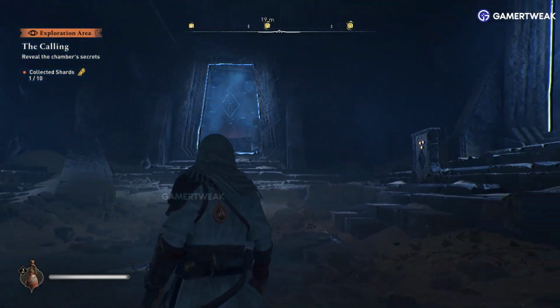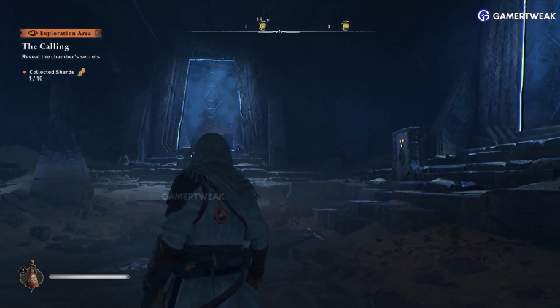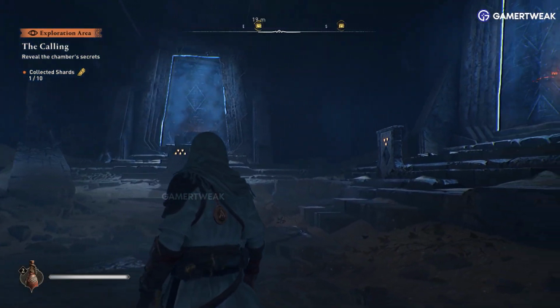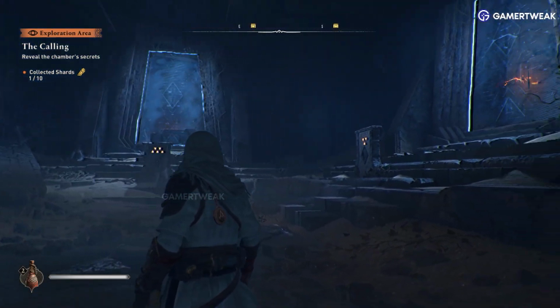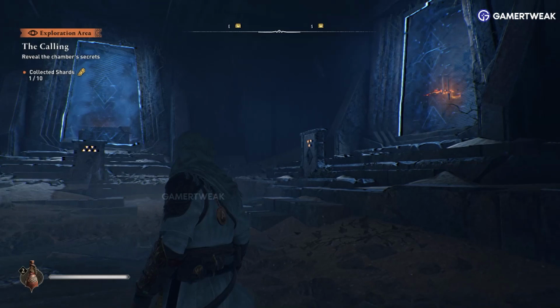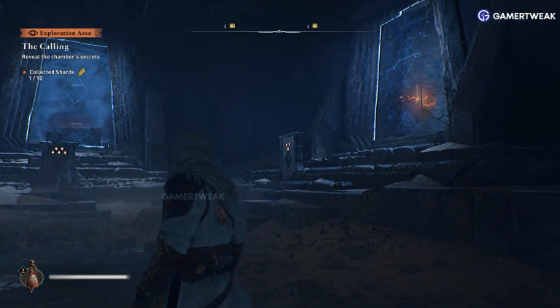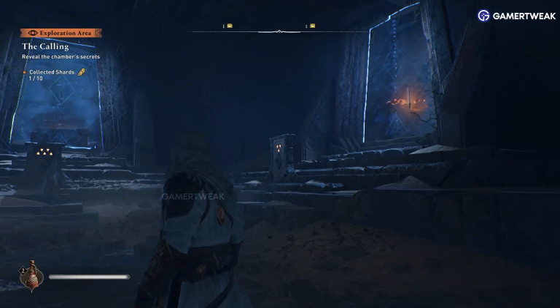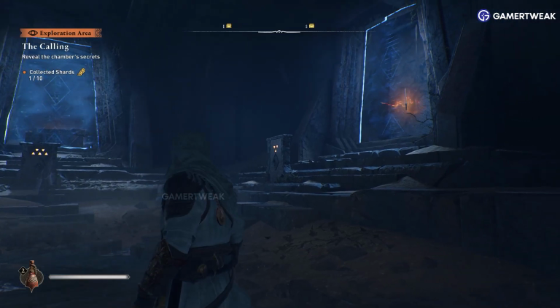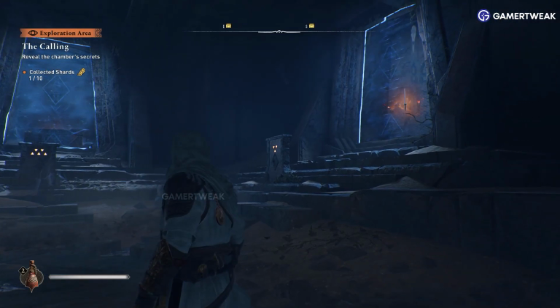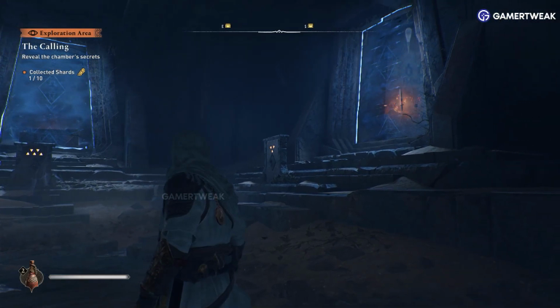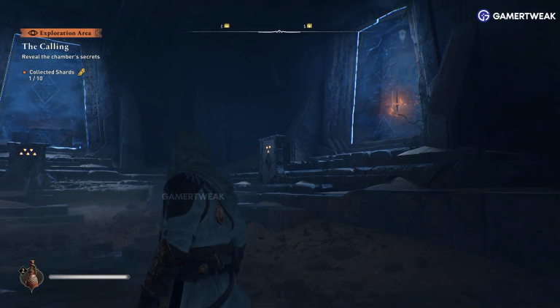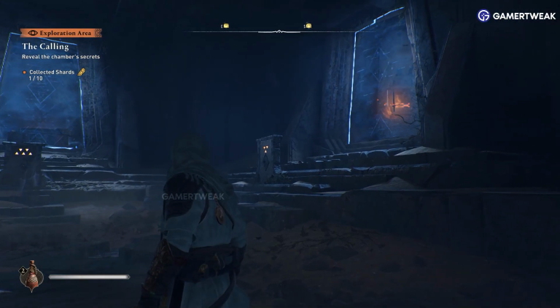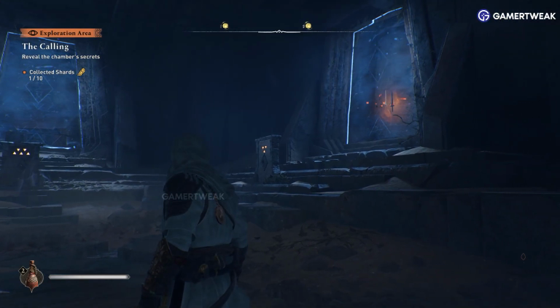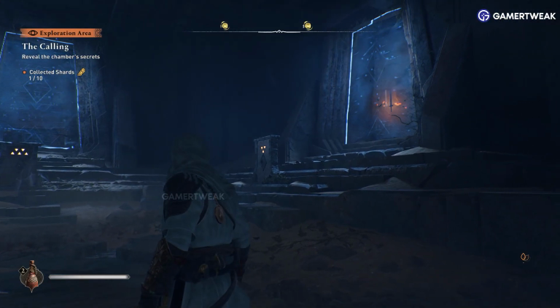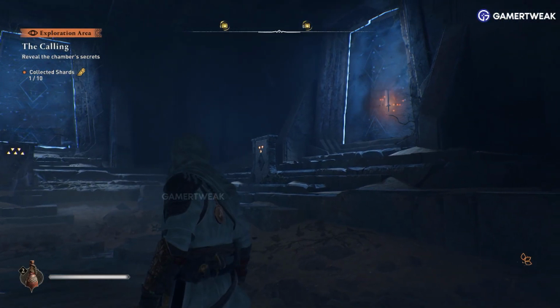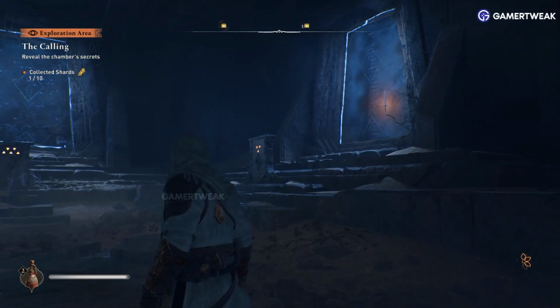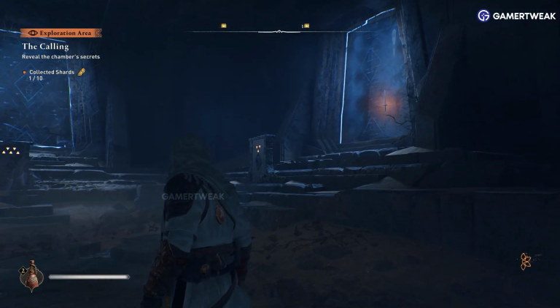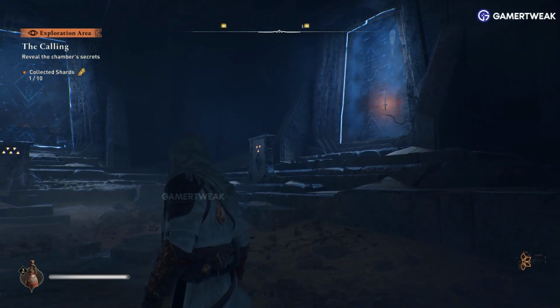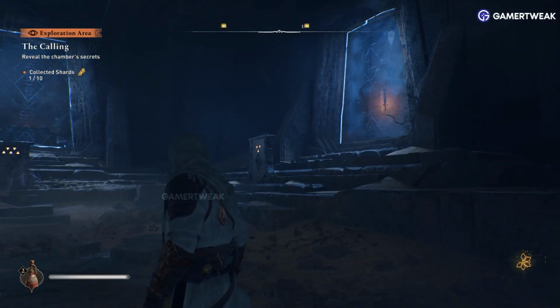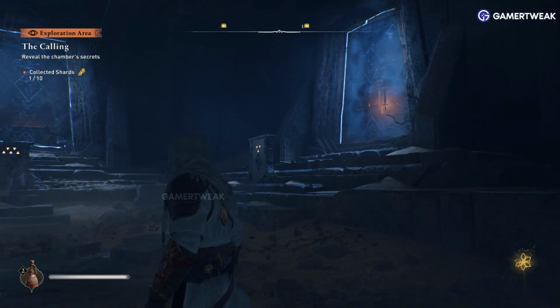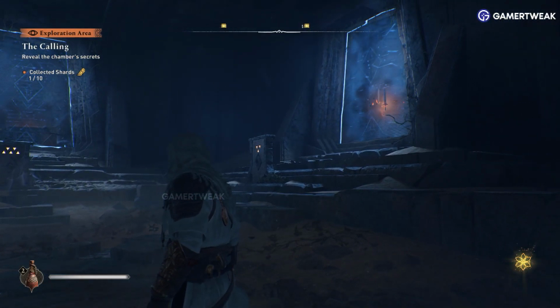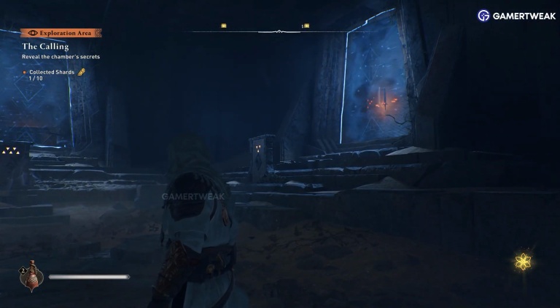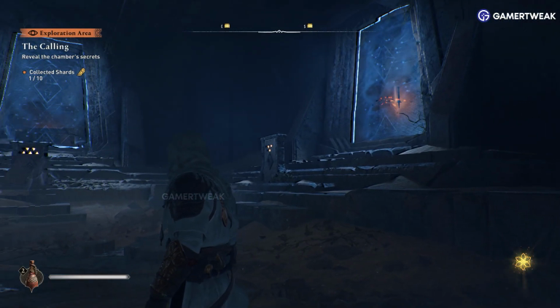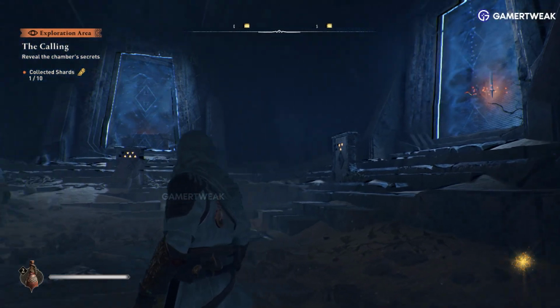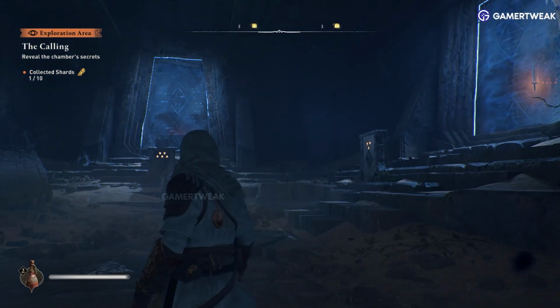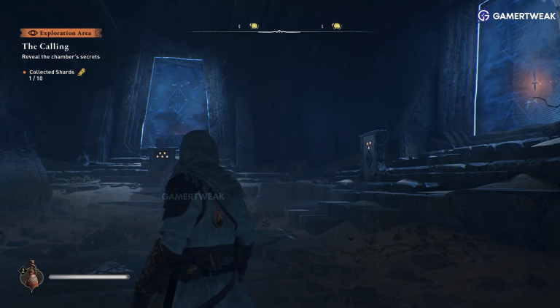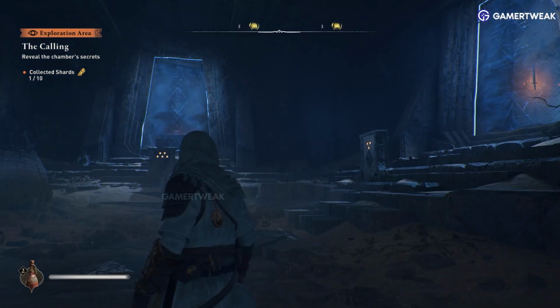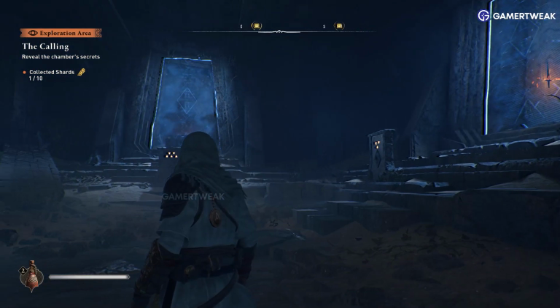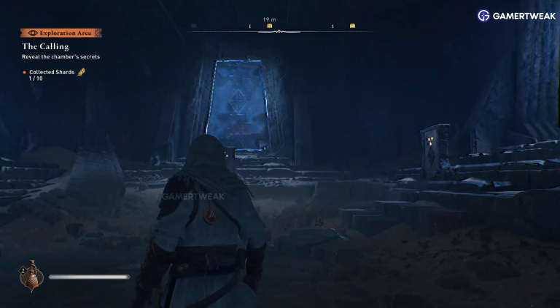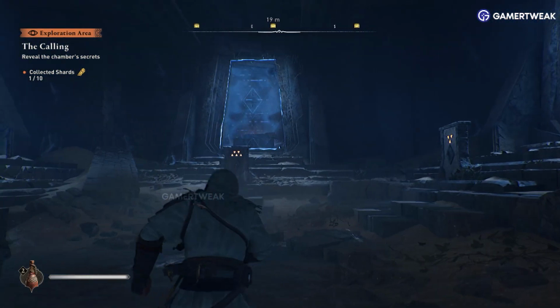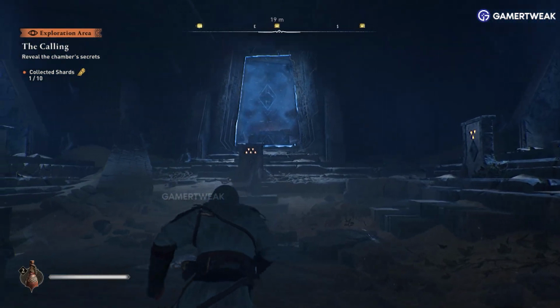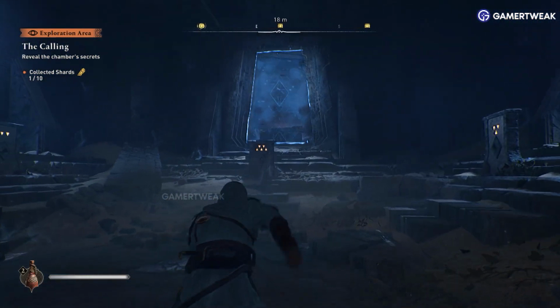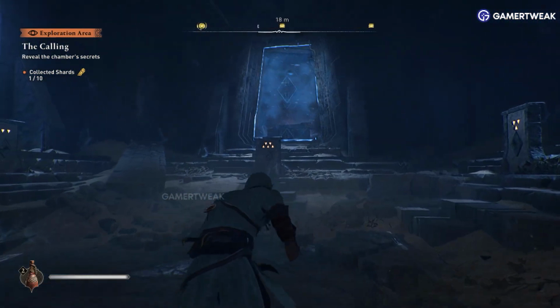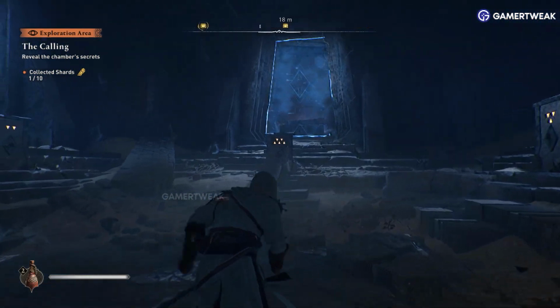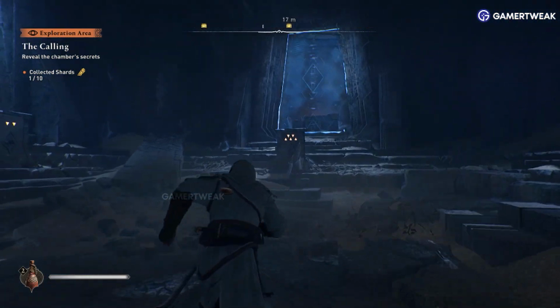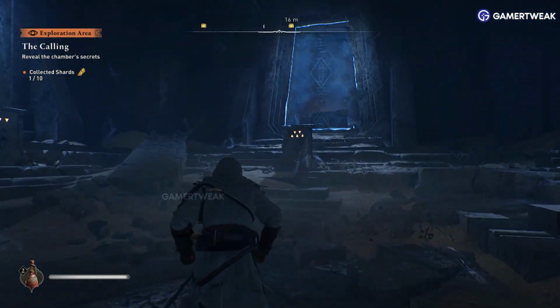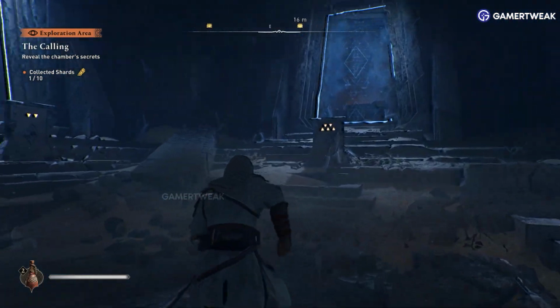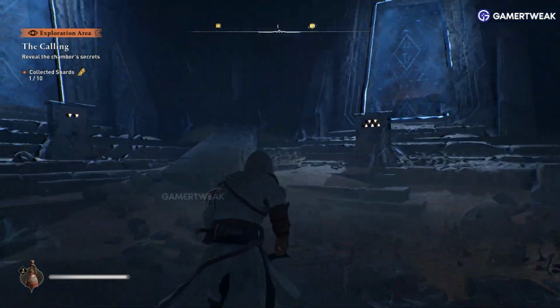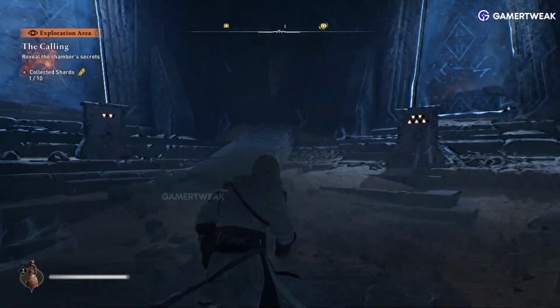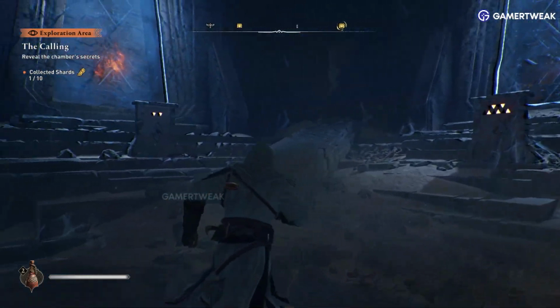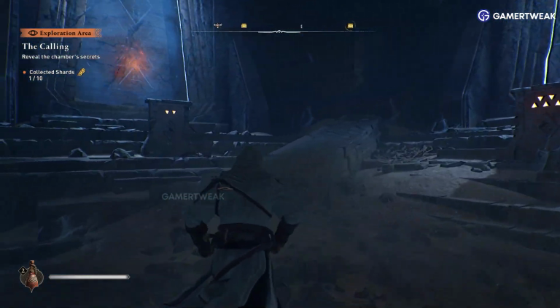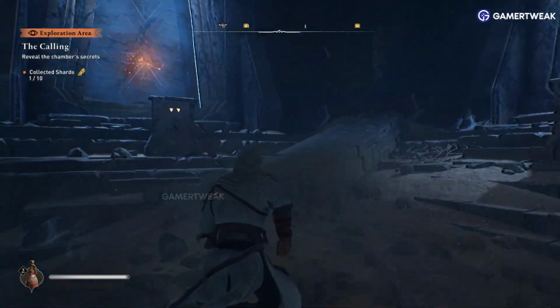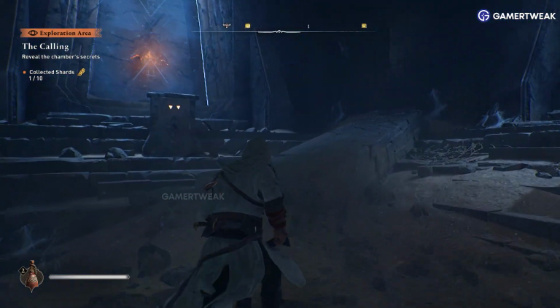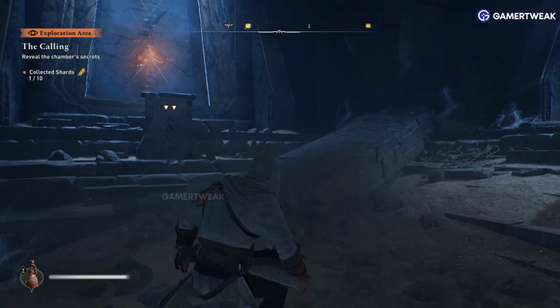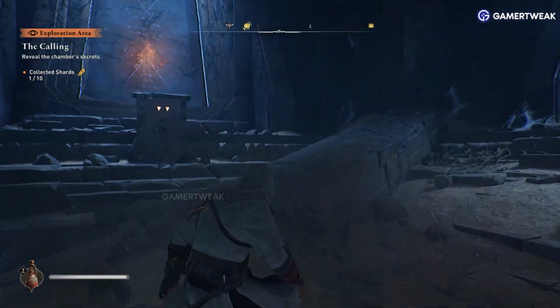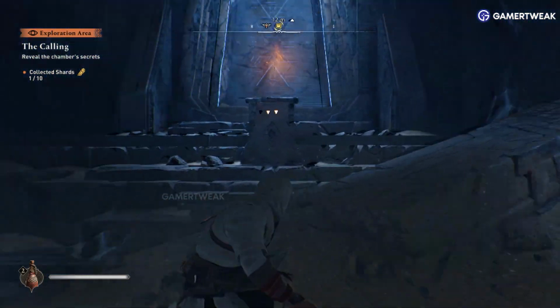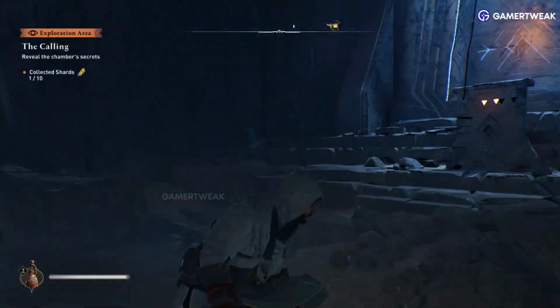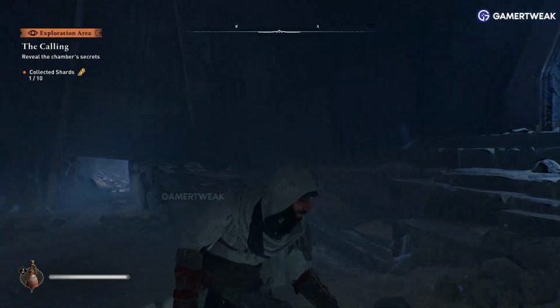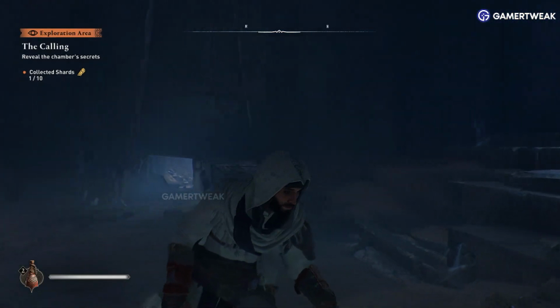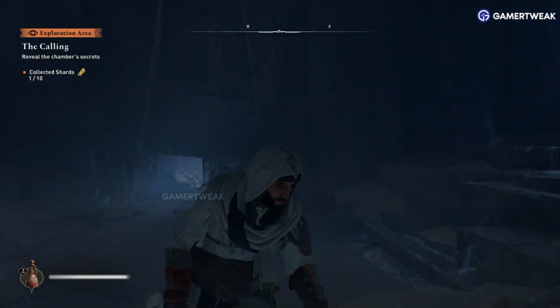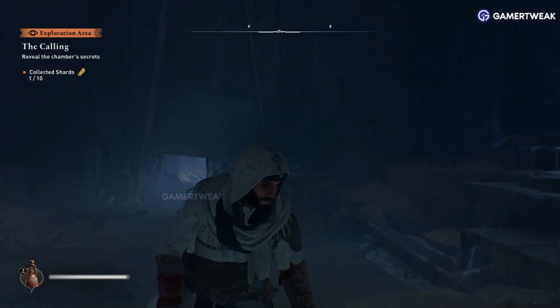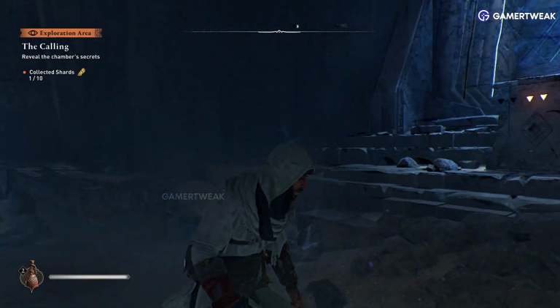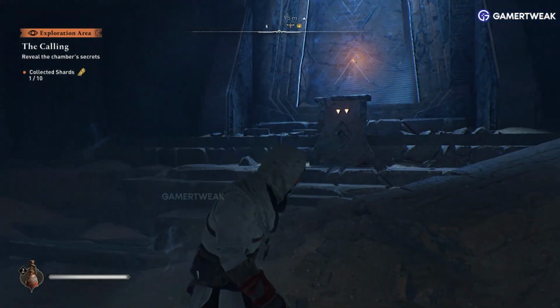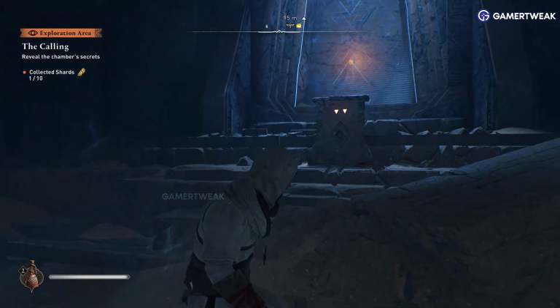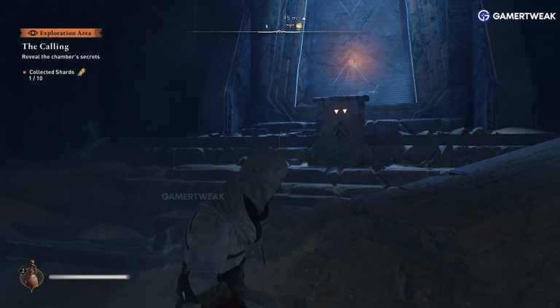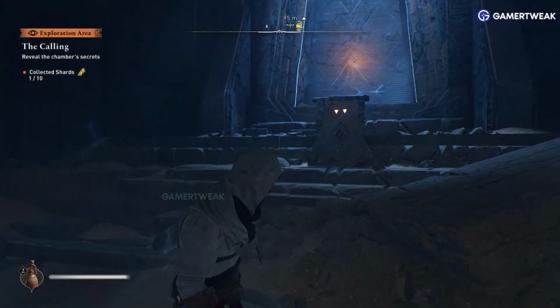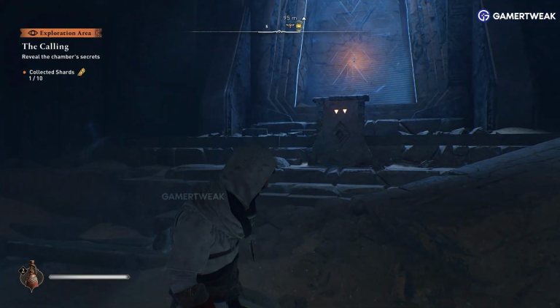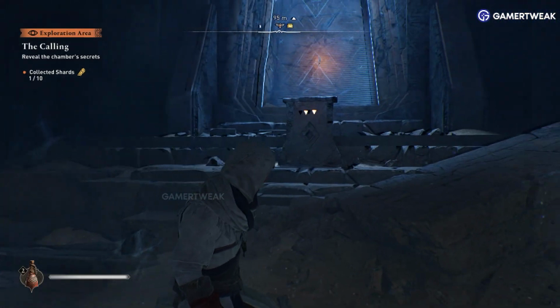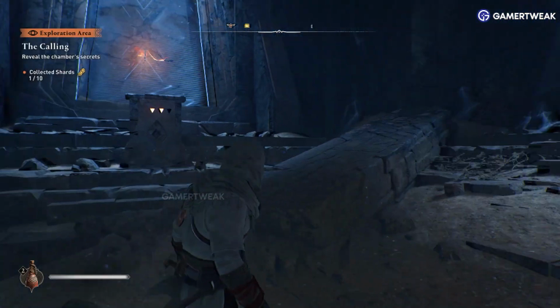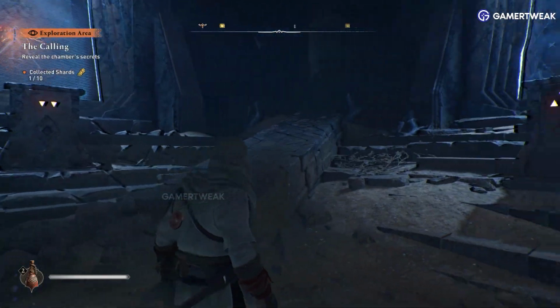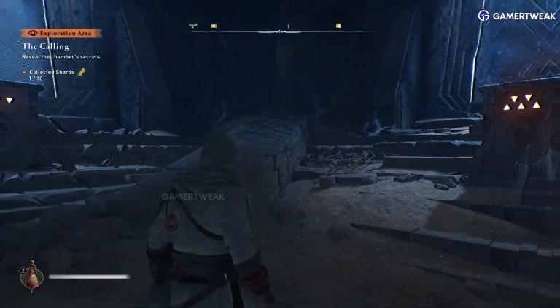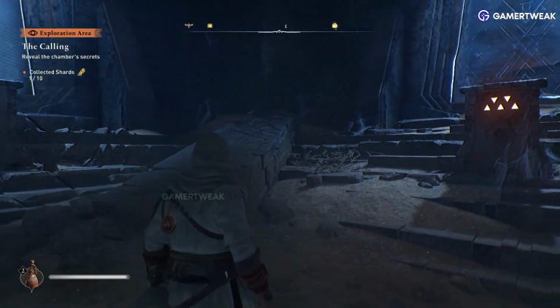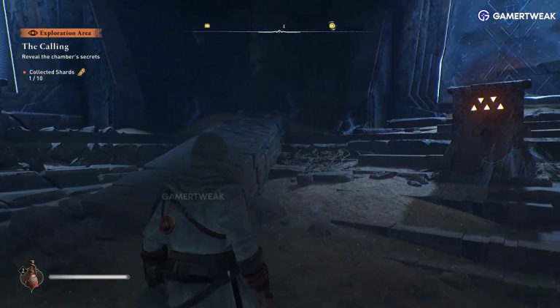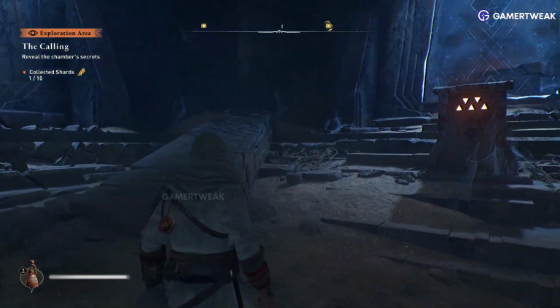Here you can use the shards to unlock a dagger, a sword, and a costume, each requiring two, three, and five shards respectively.